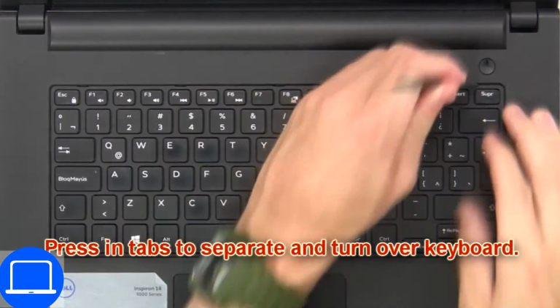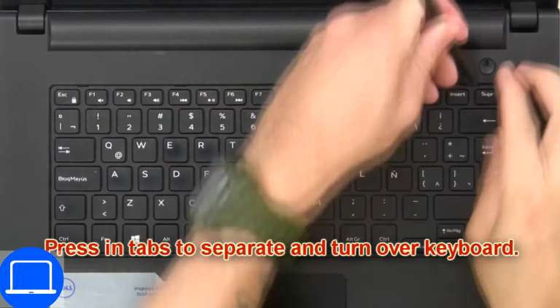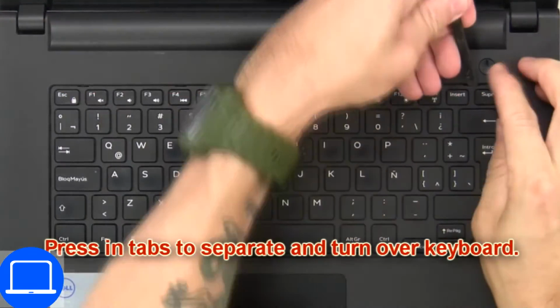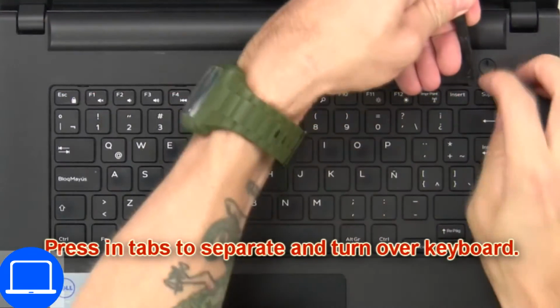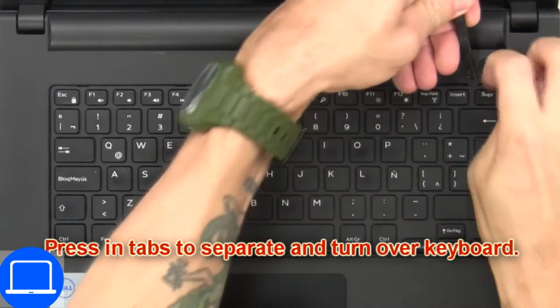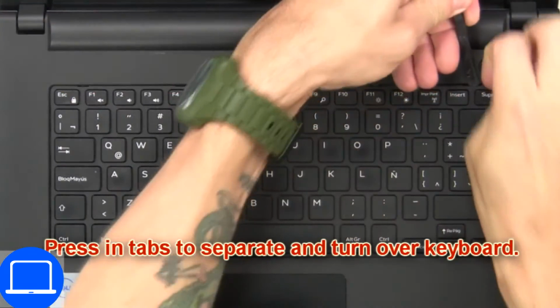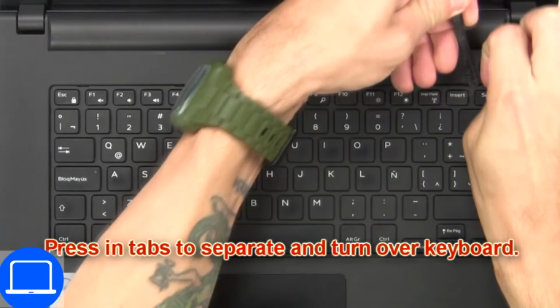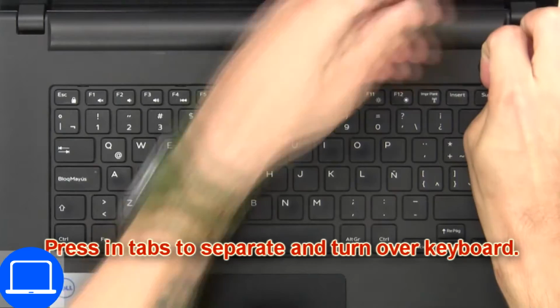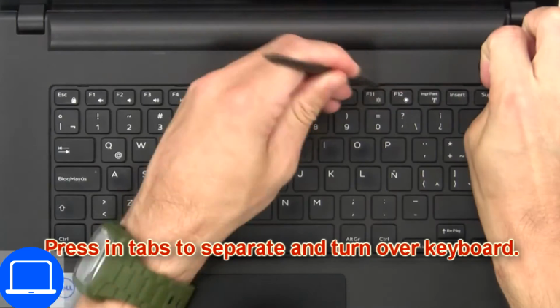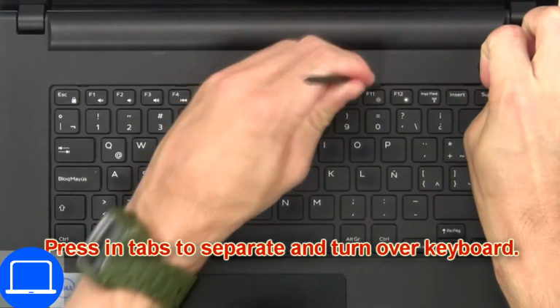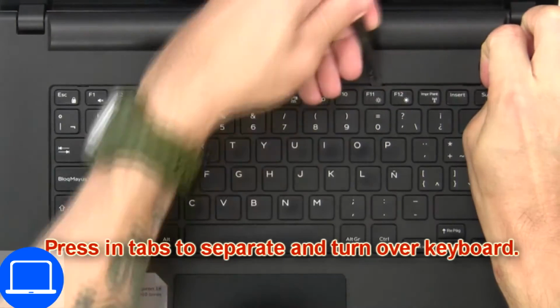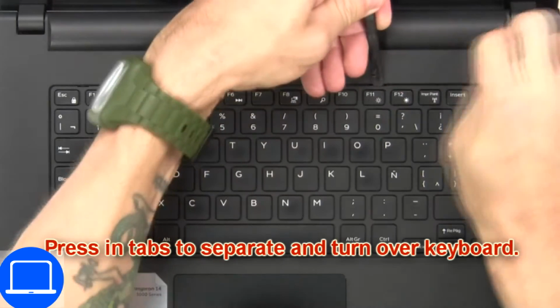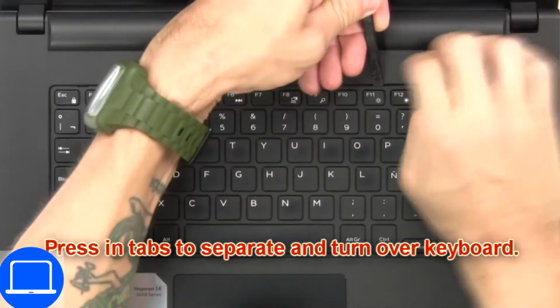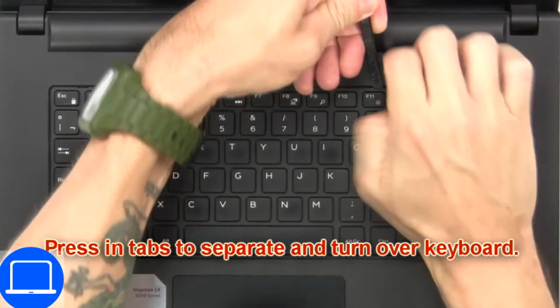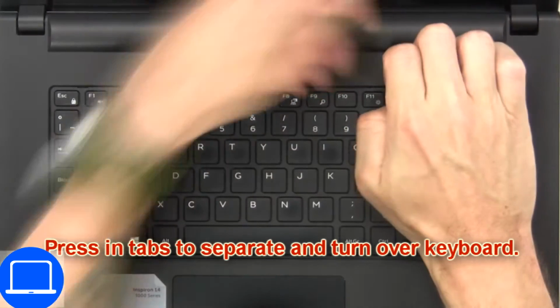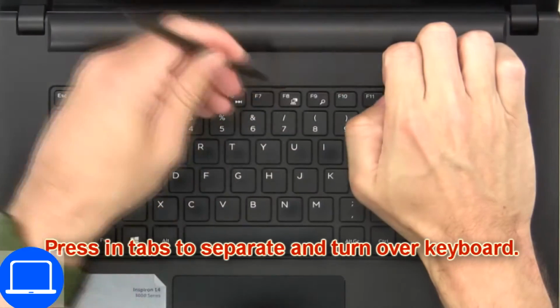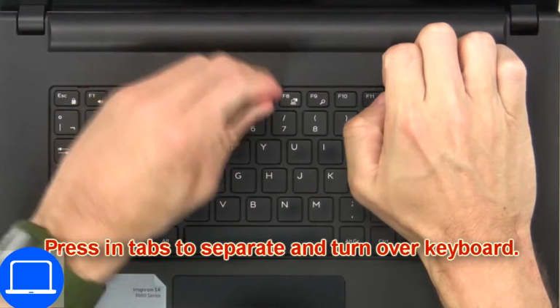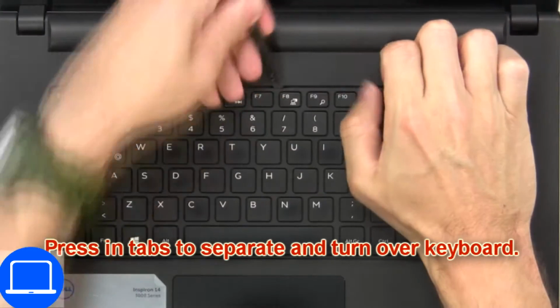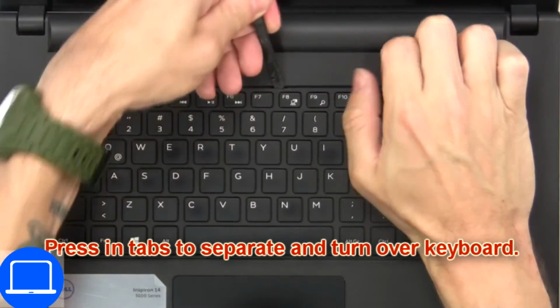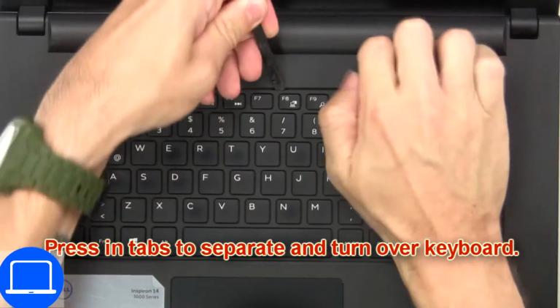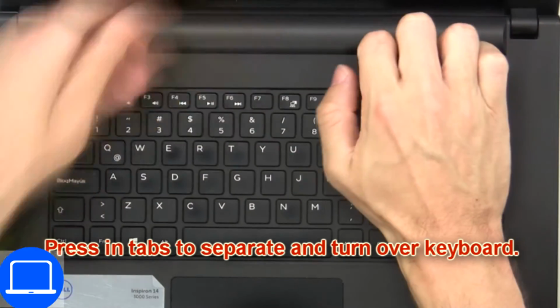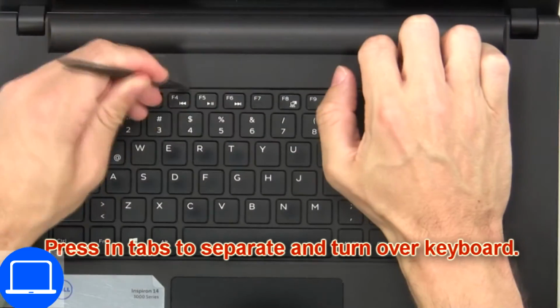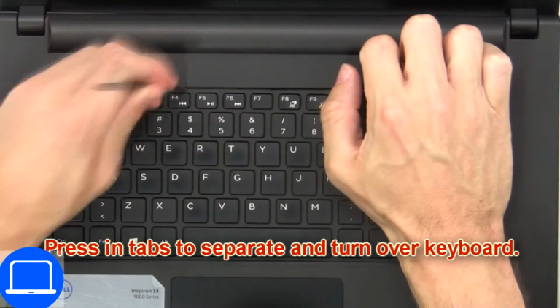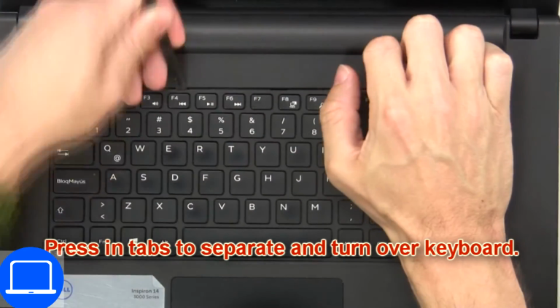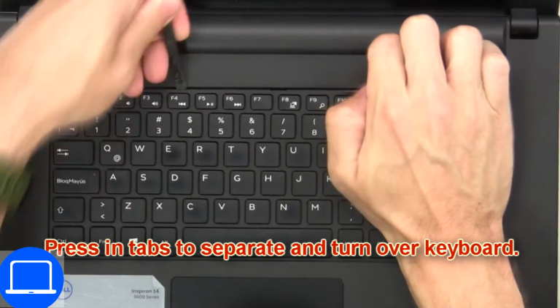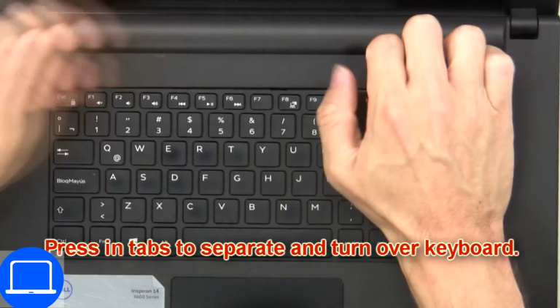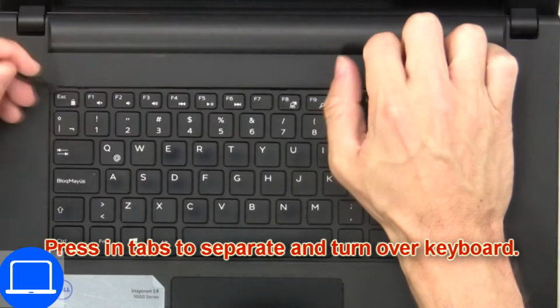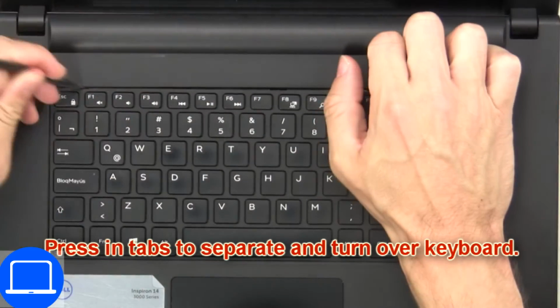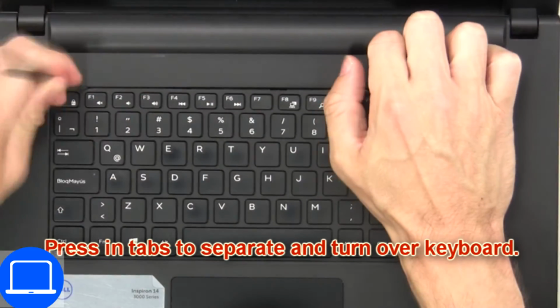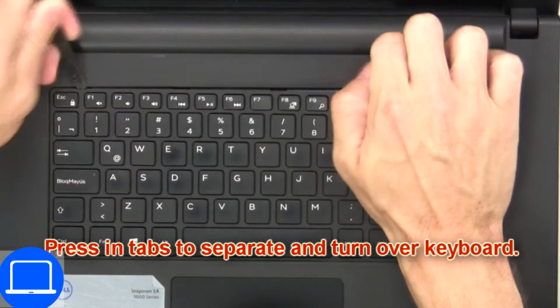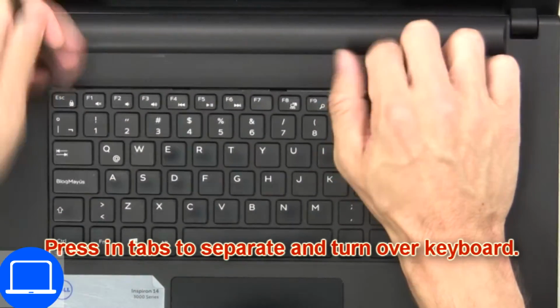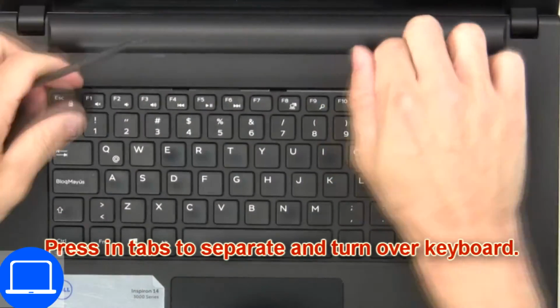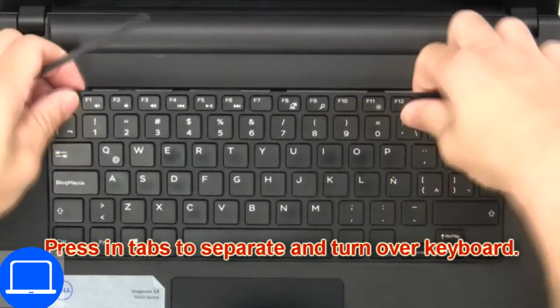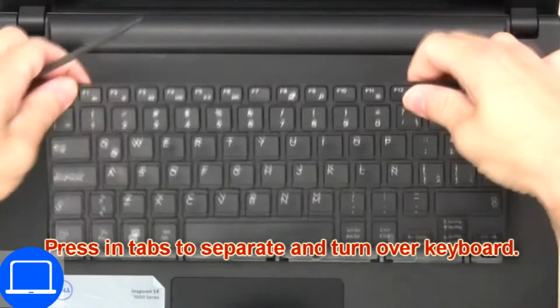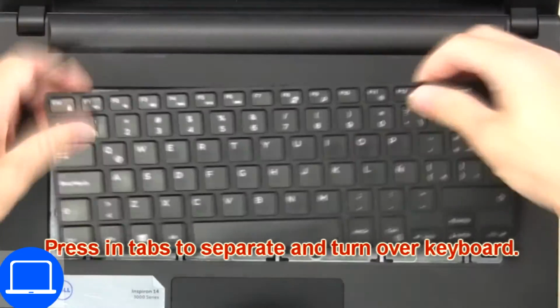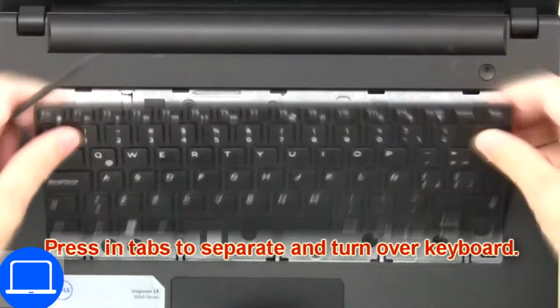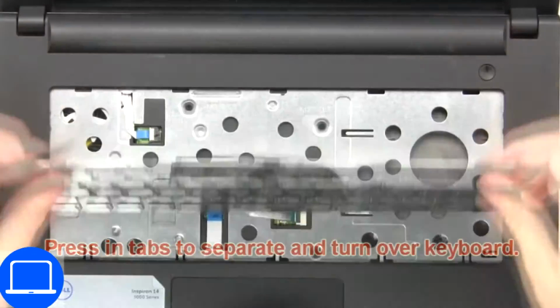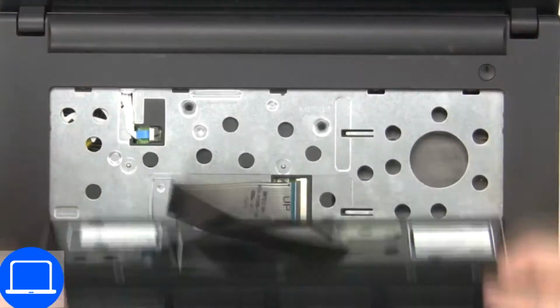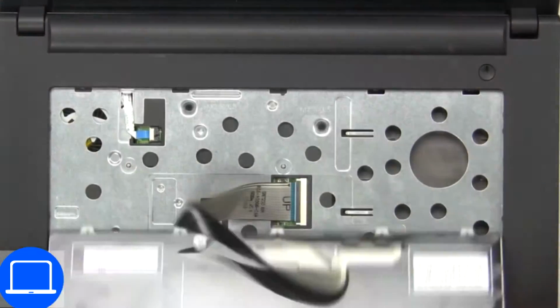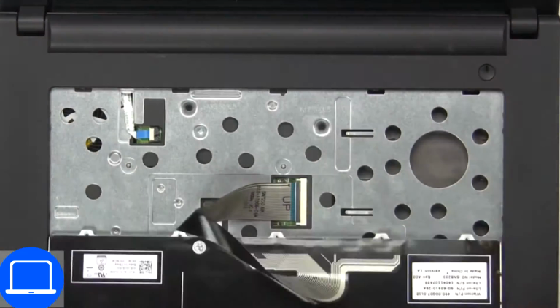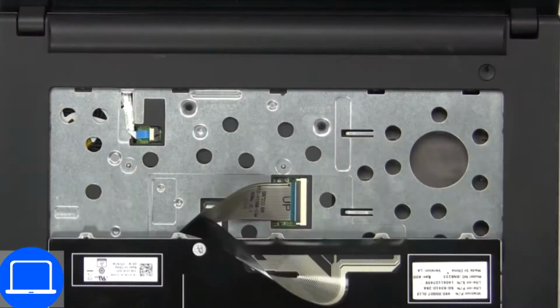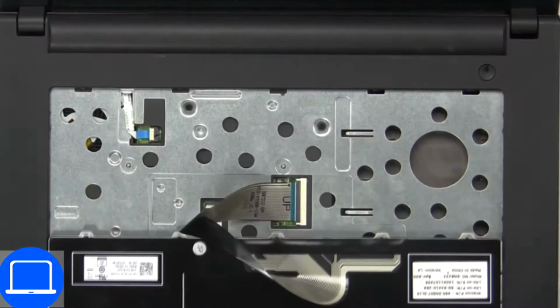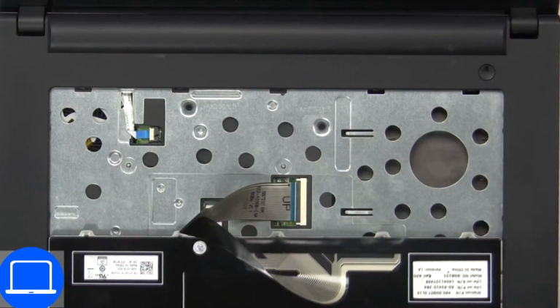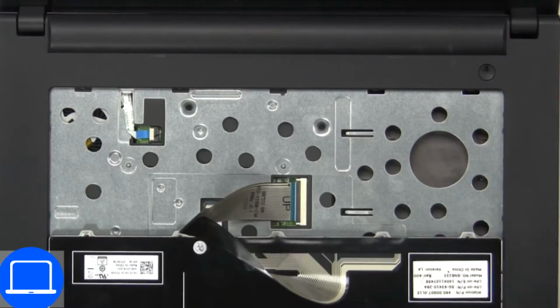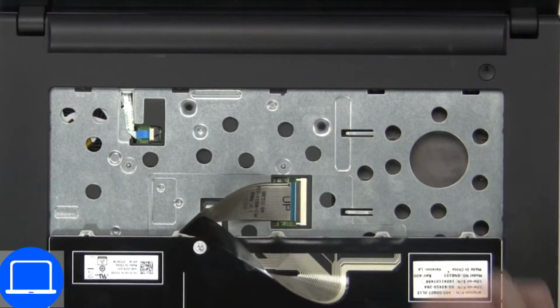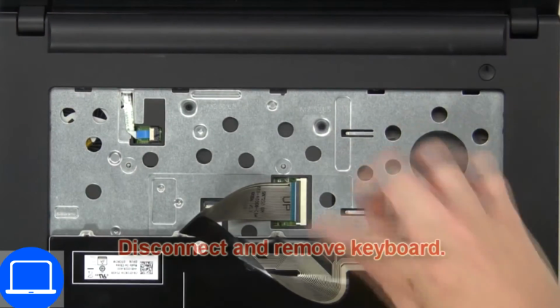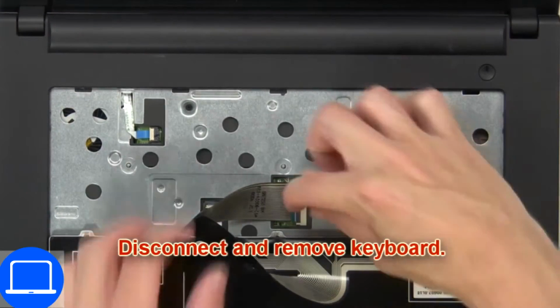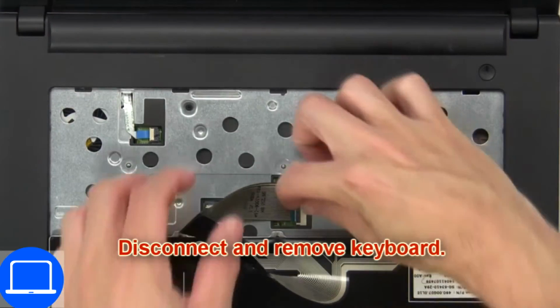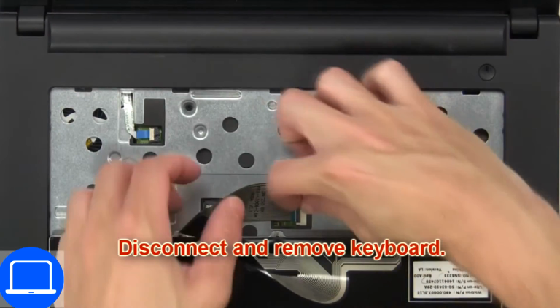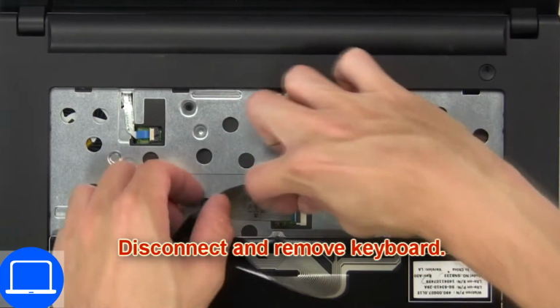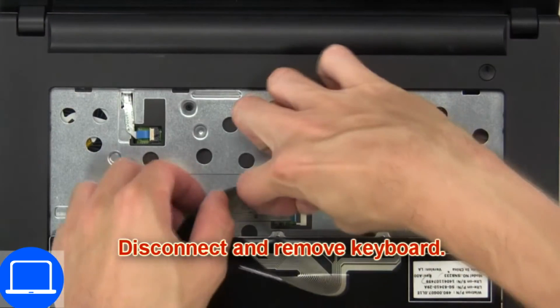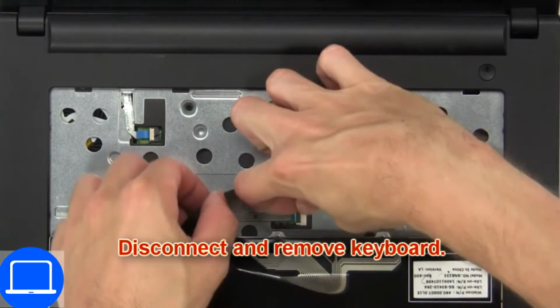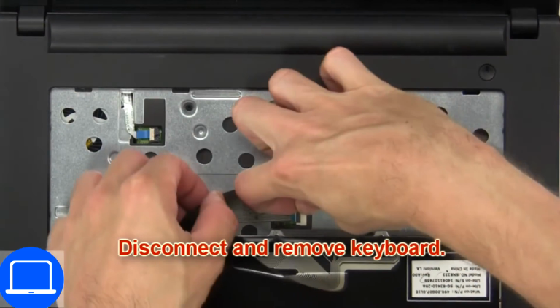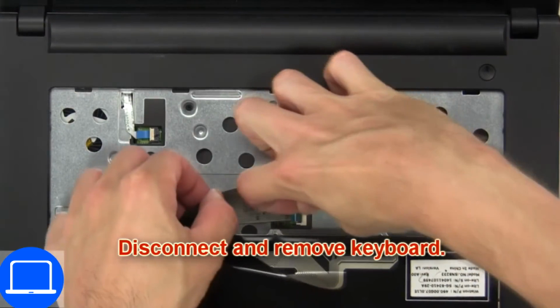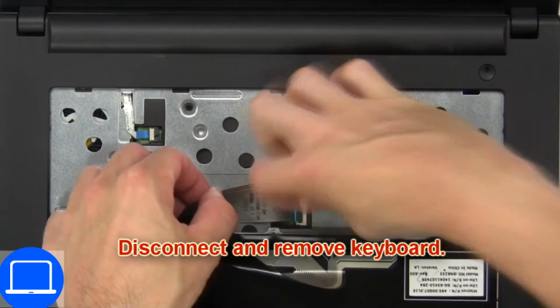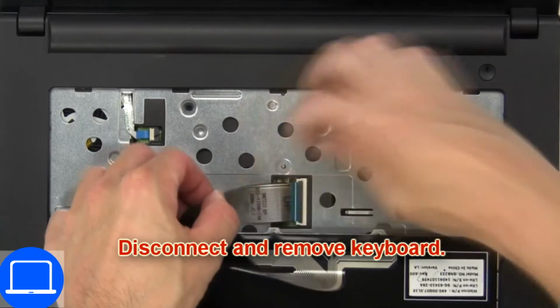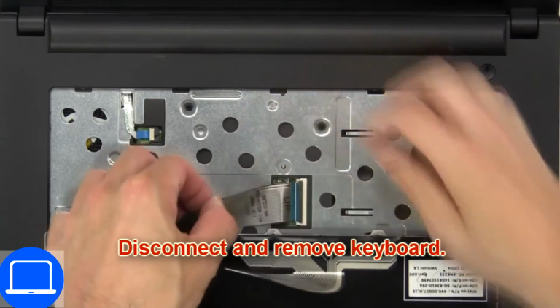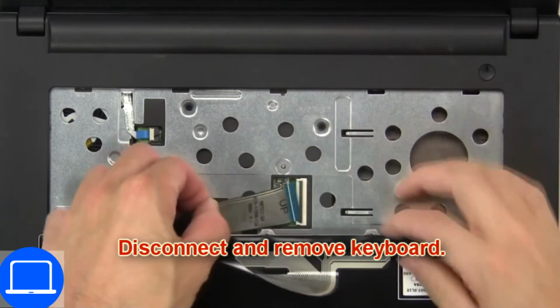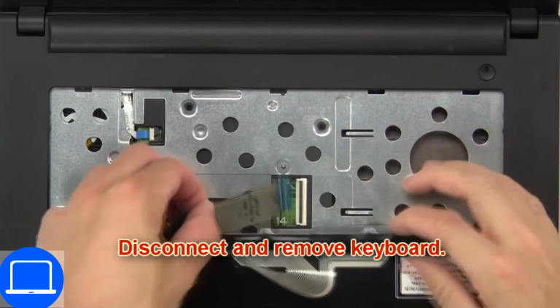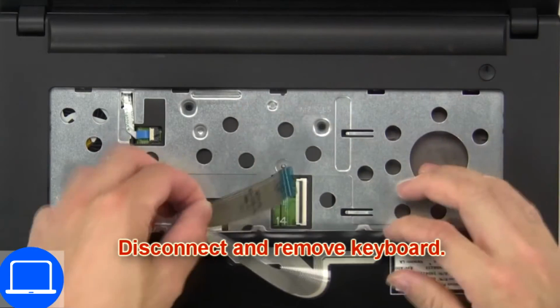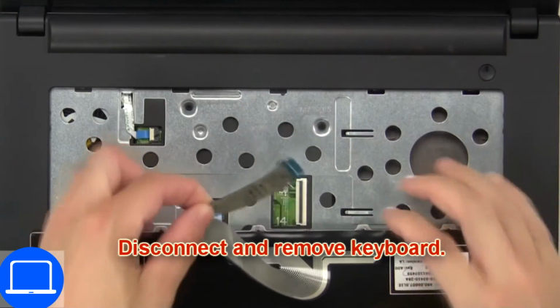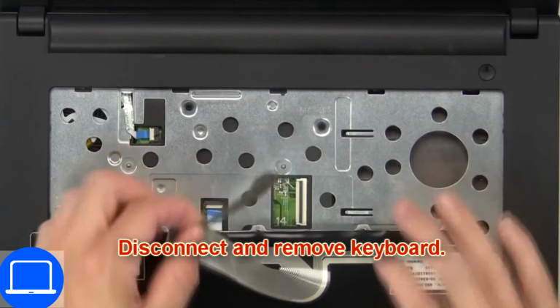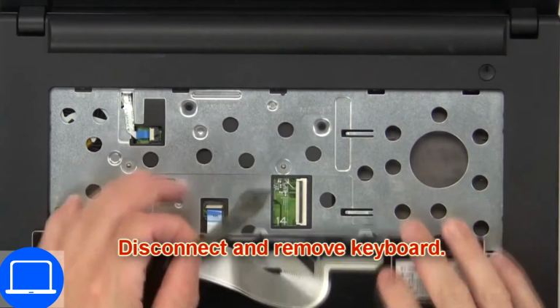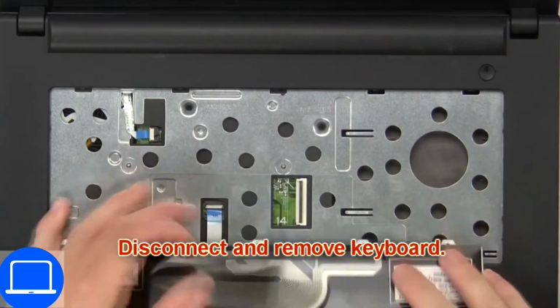Now press in tabs to separate and turn over the keyboard, then disconnect and remove the keyboard.